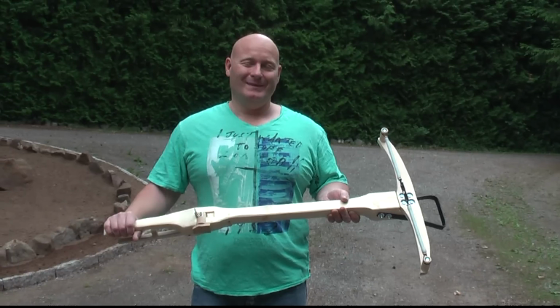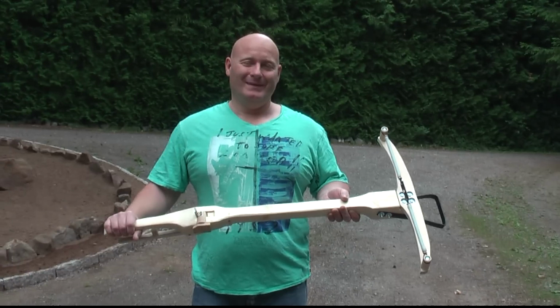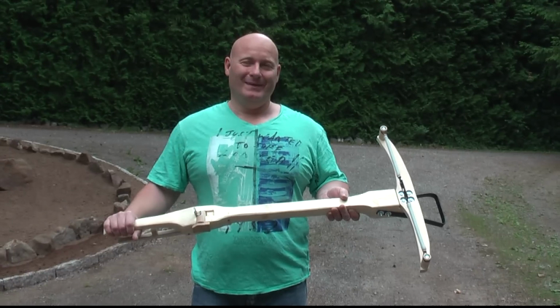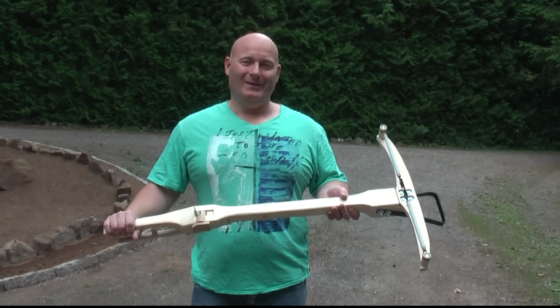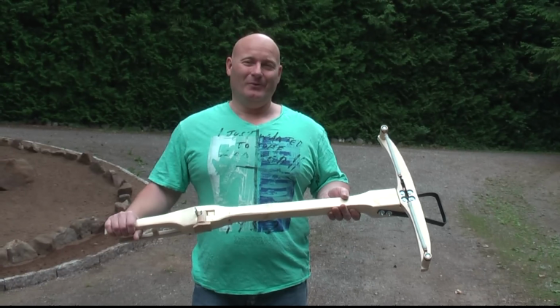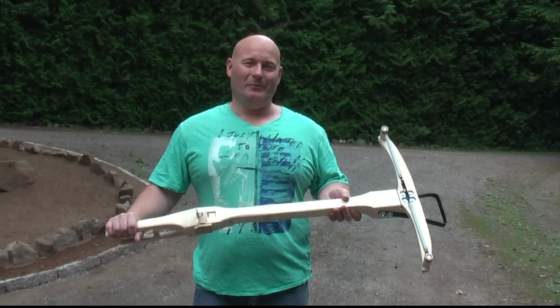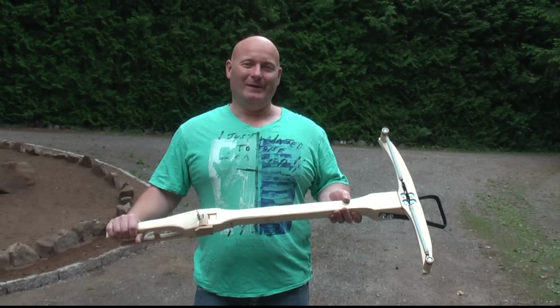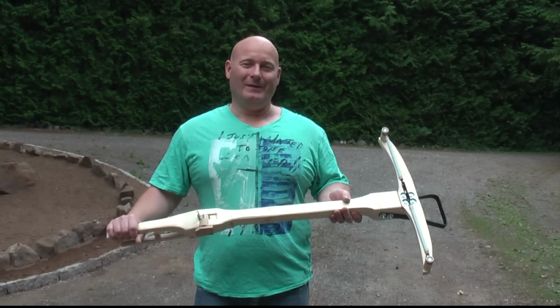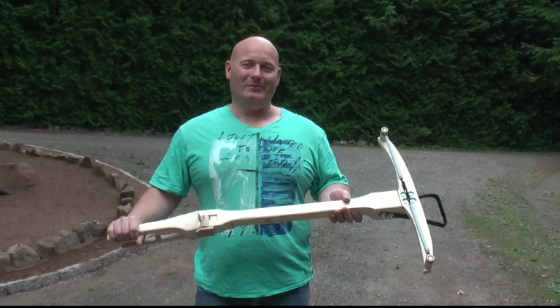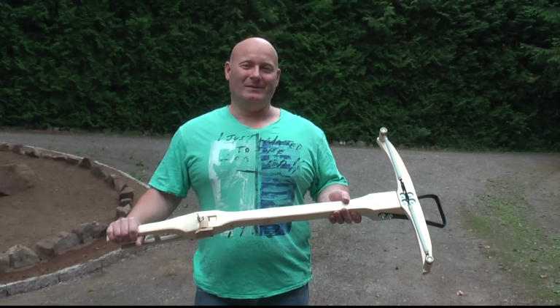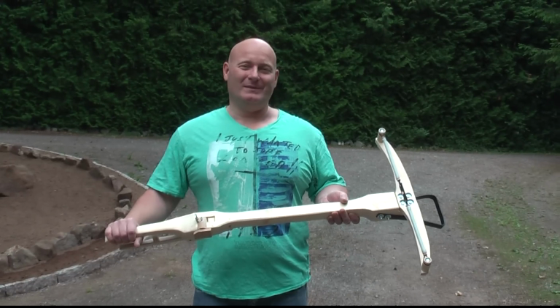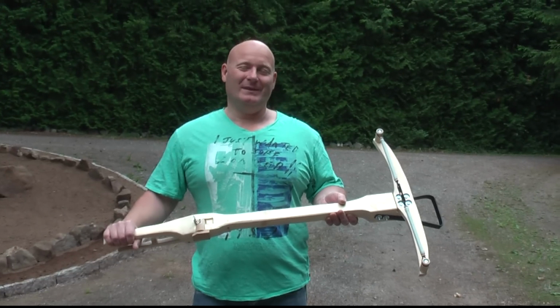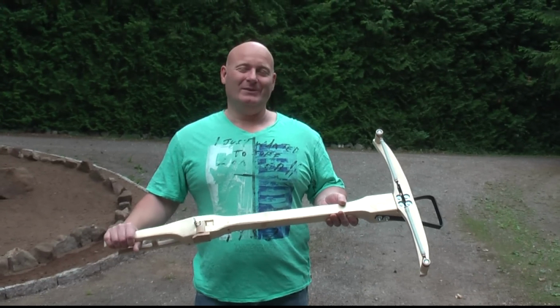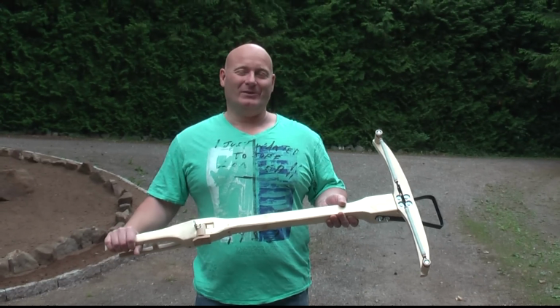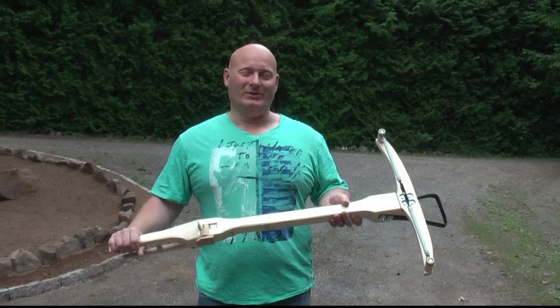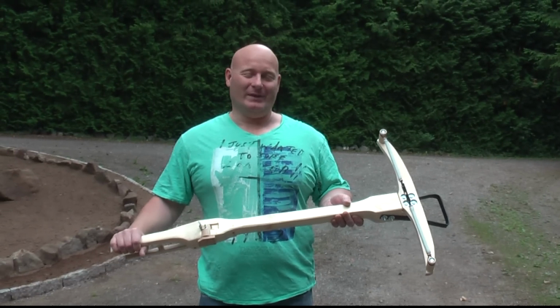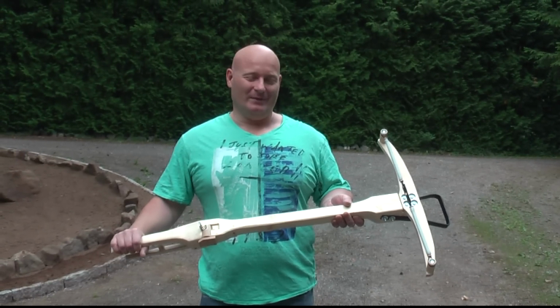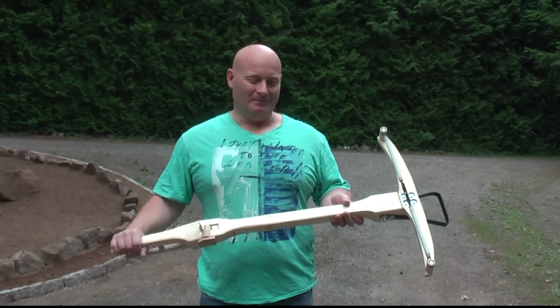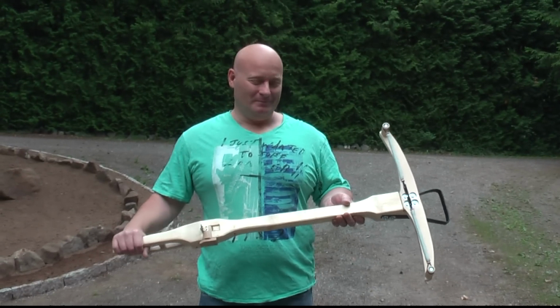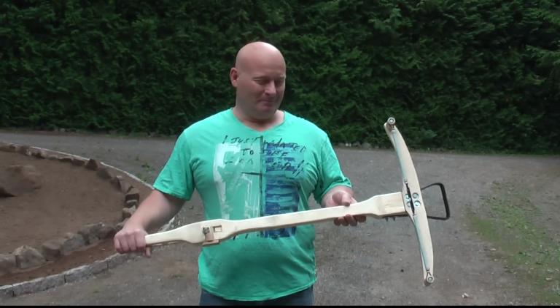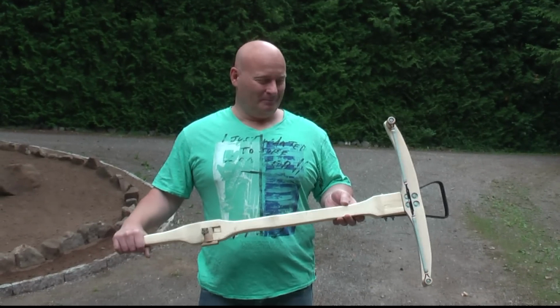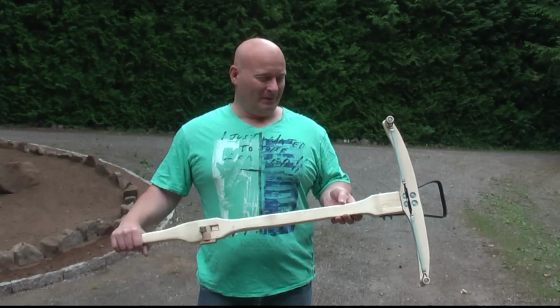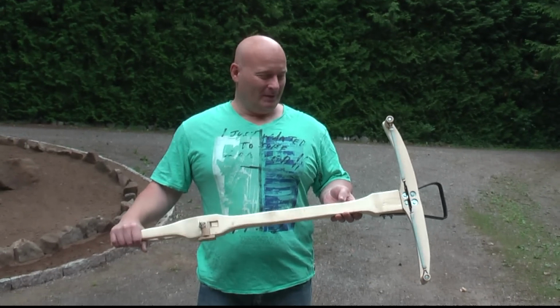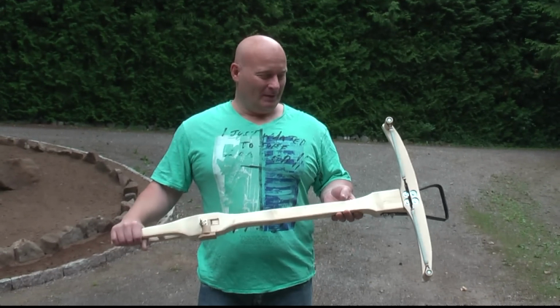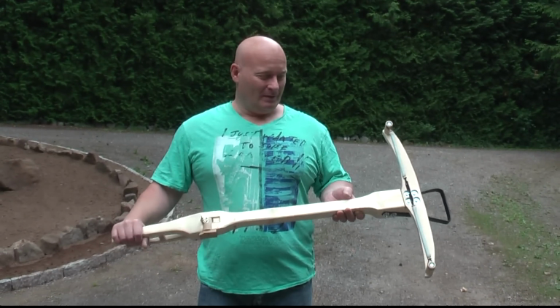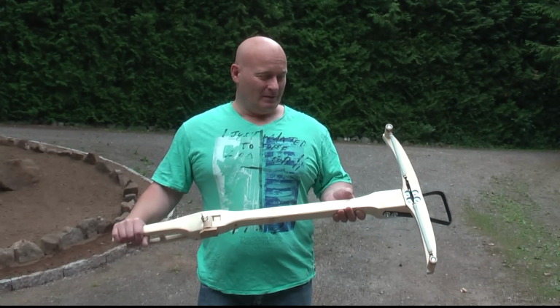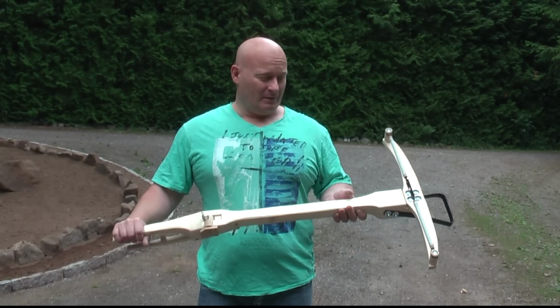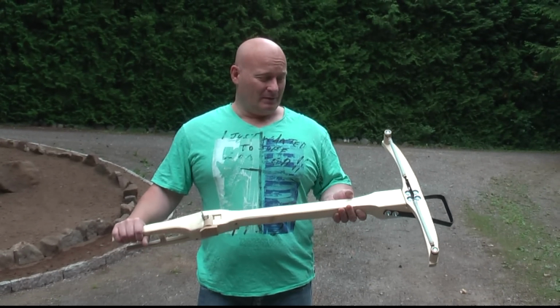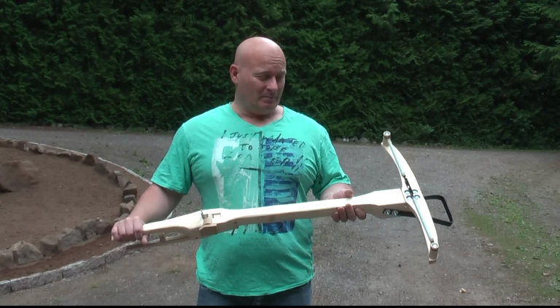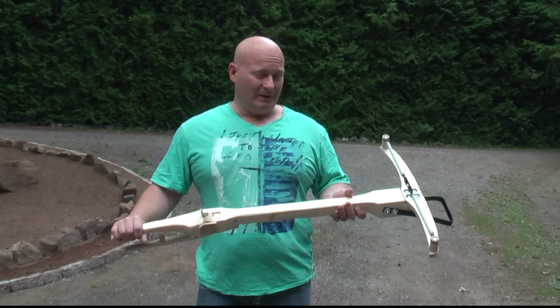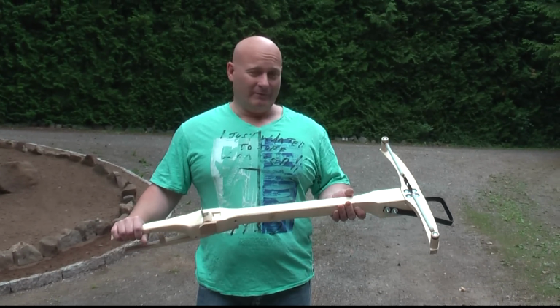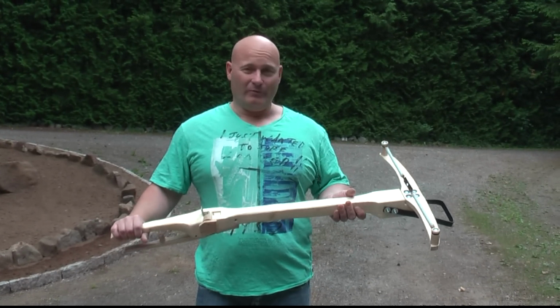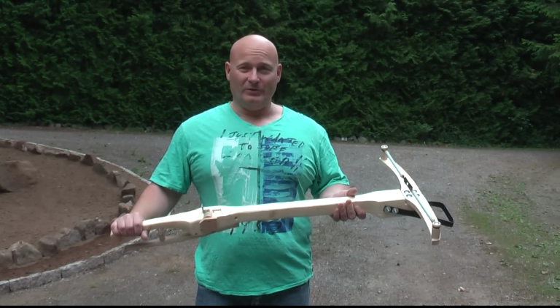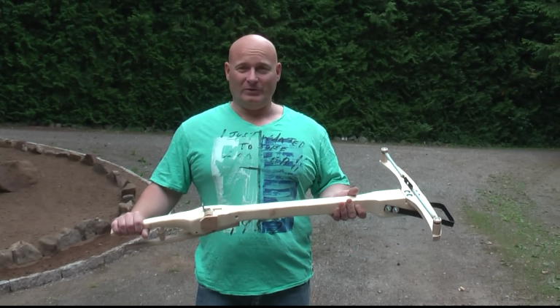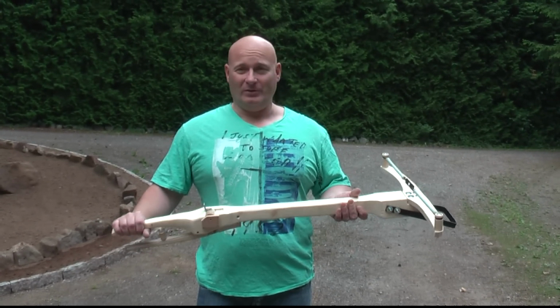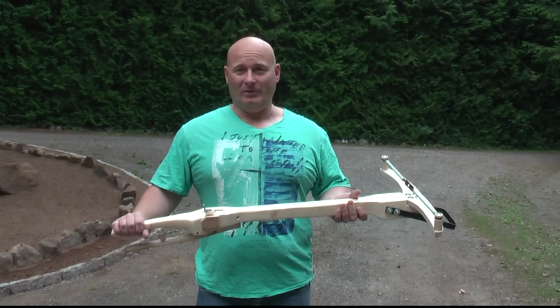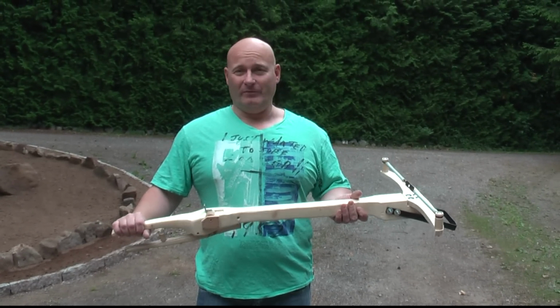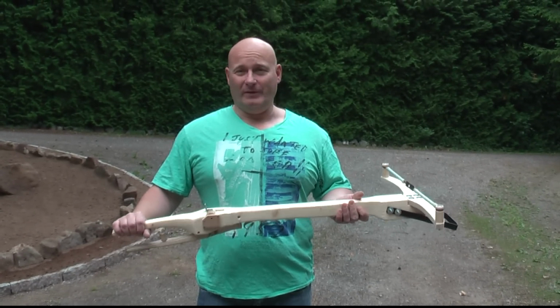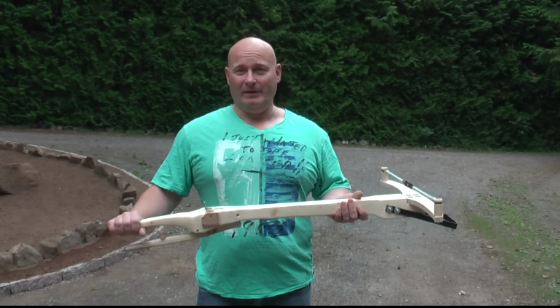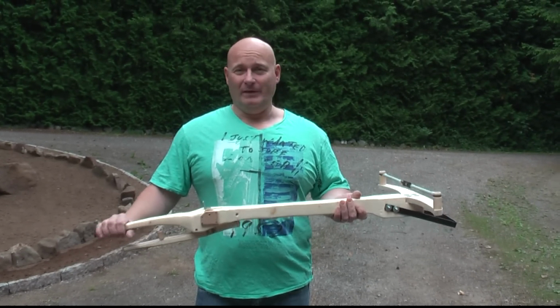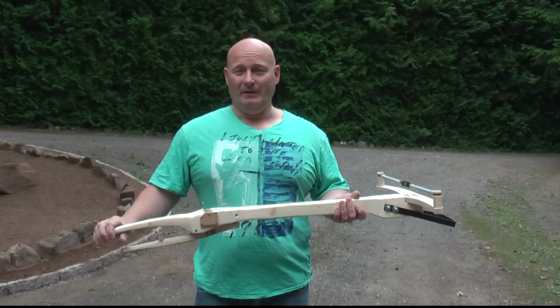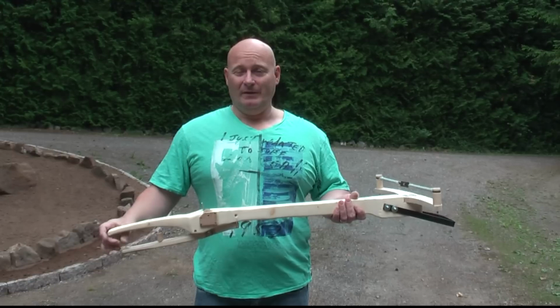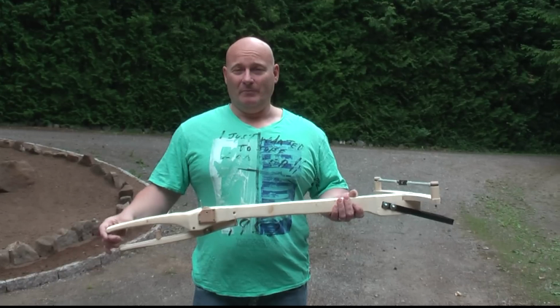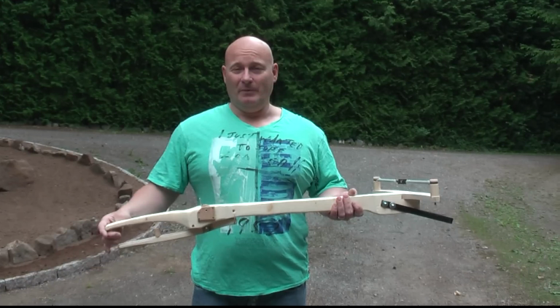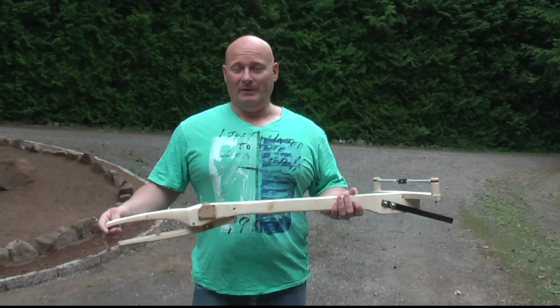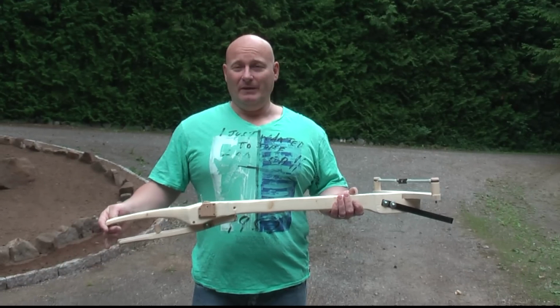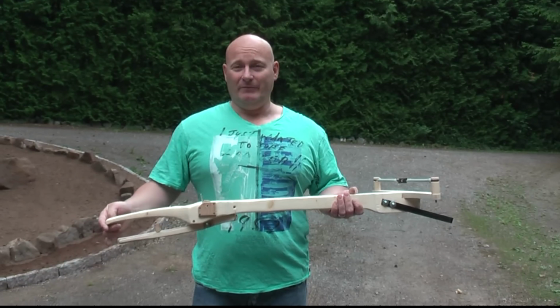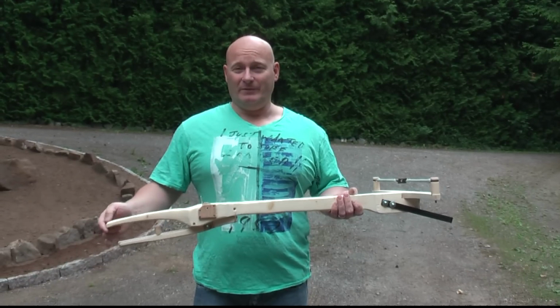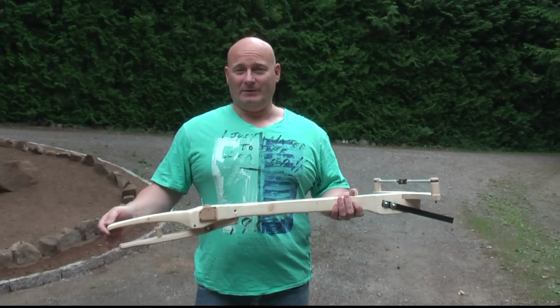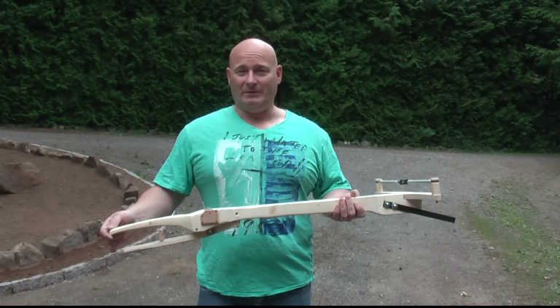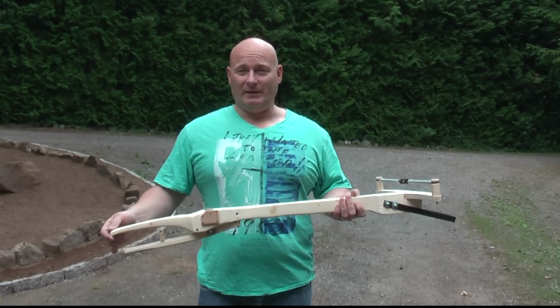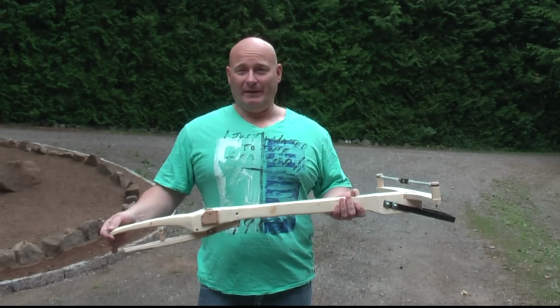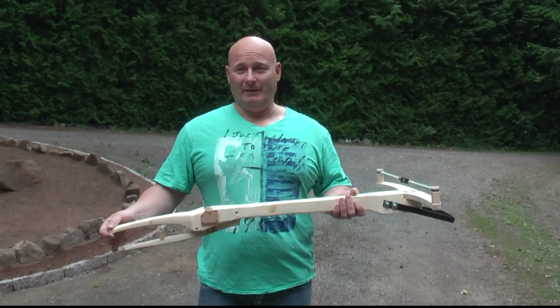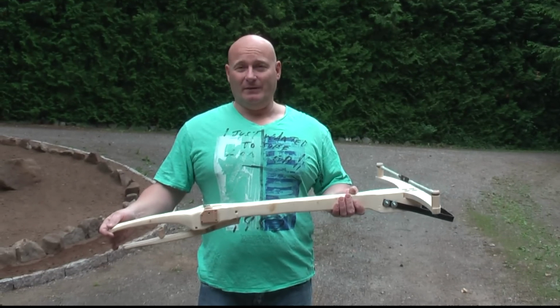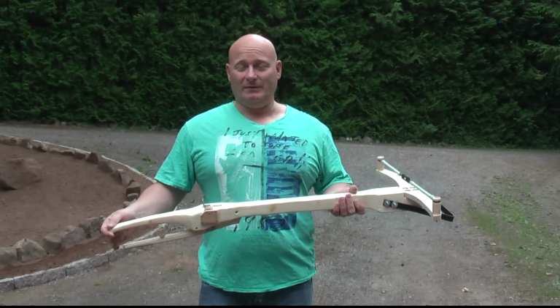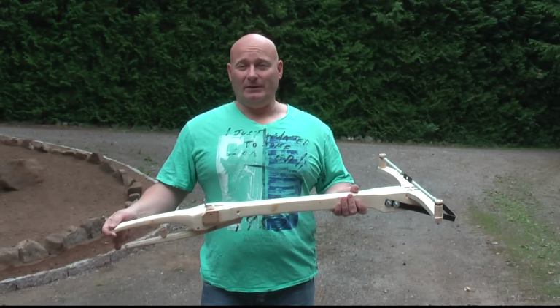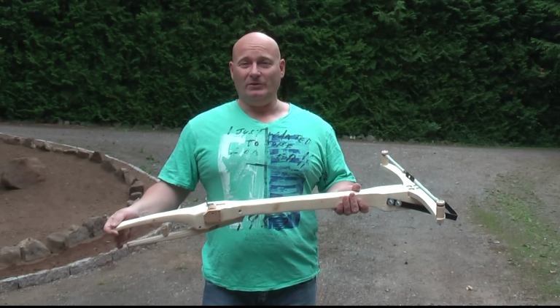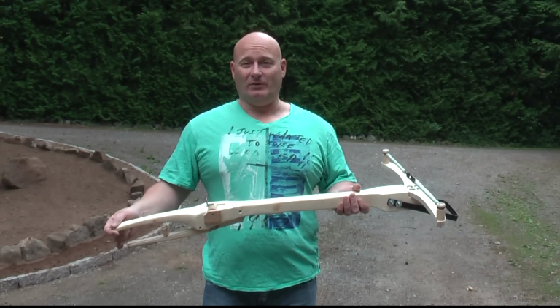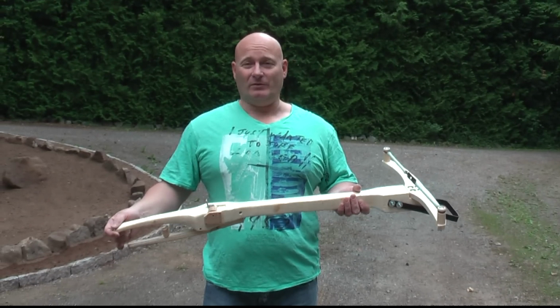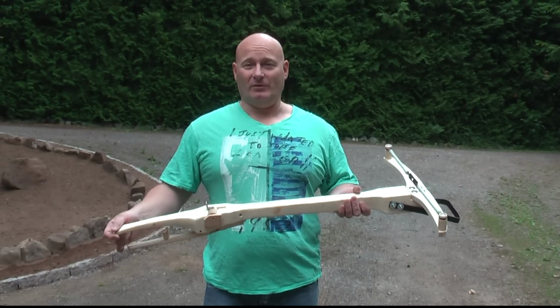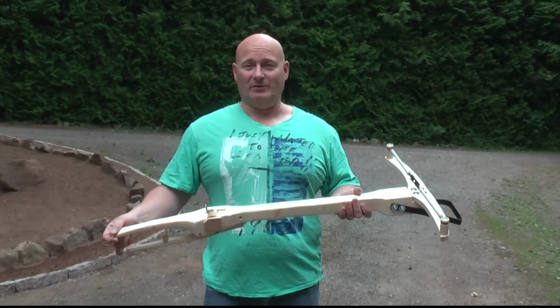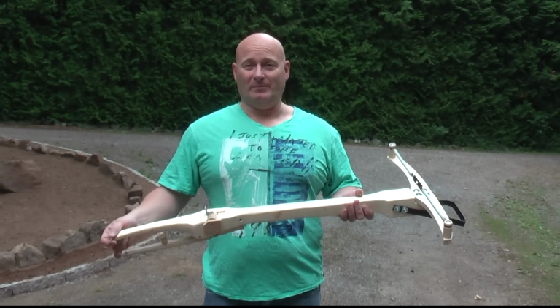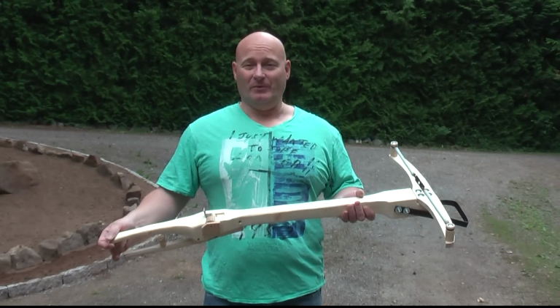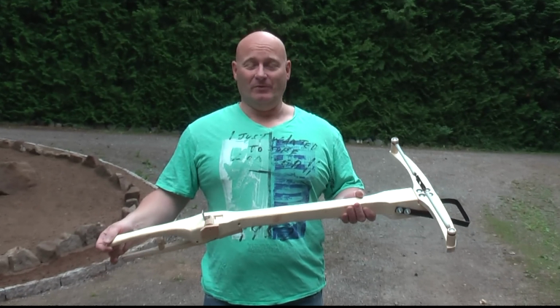Hello and welcome to the slingshot channel. This is my version of a medieval style slingshot crossbow.